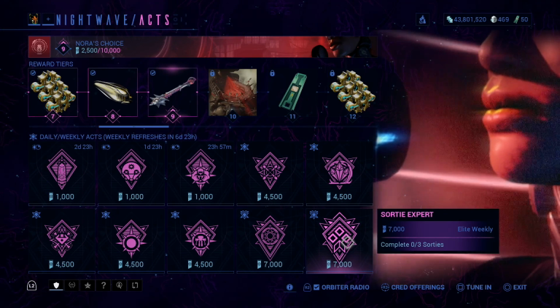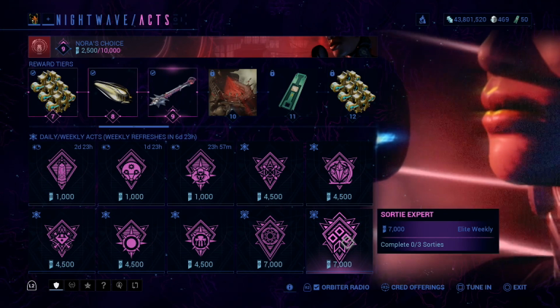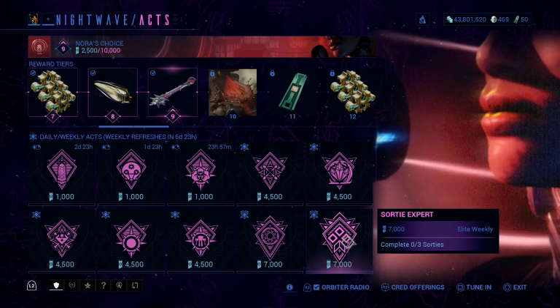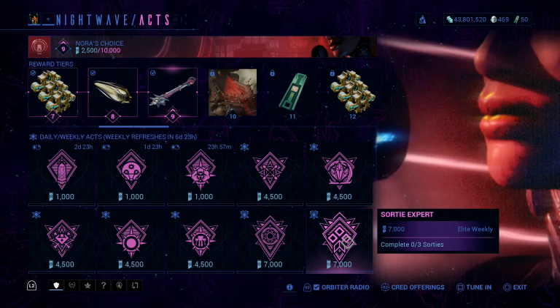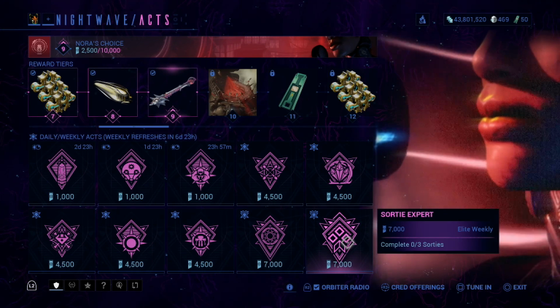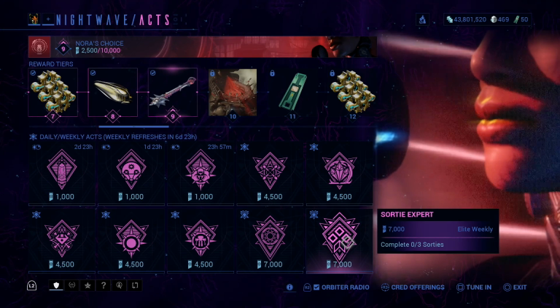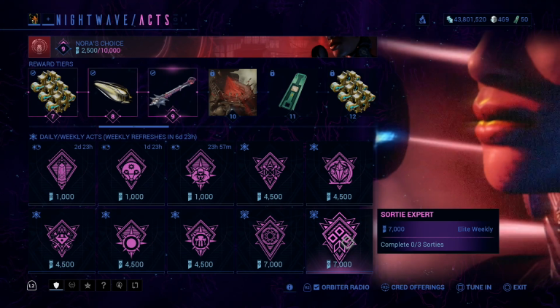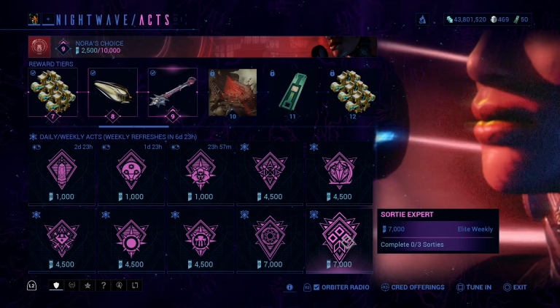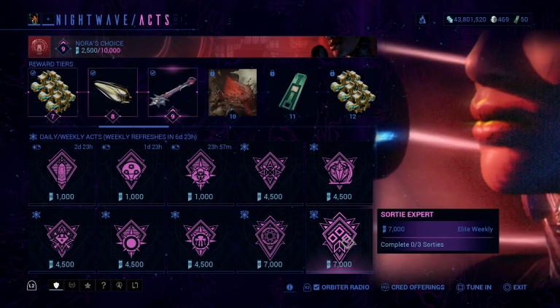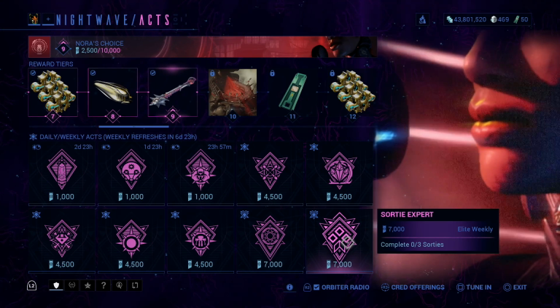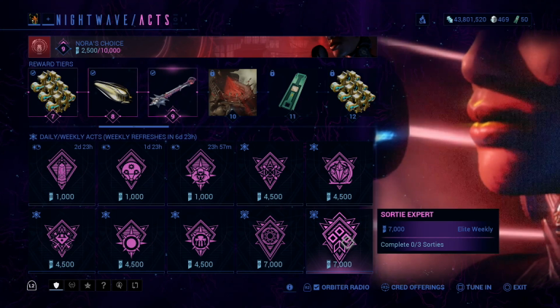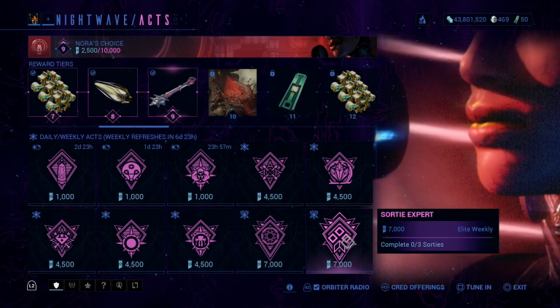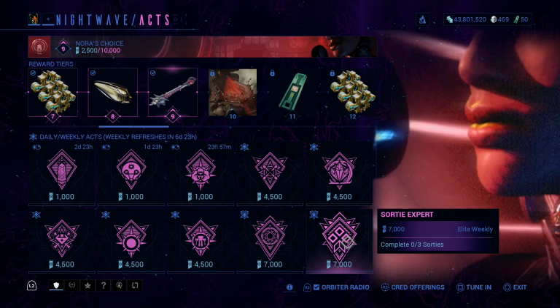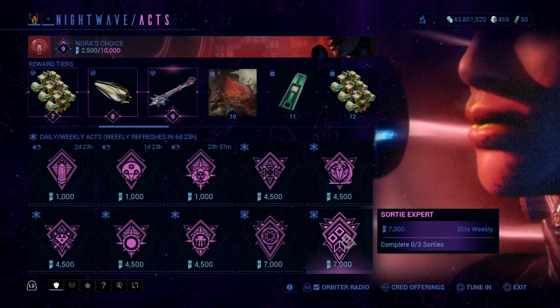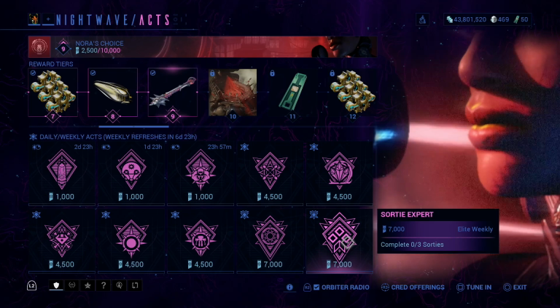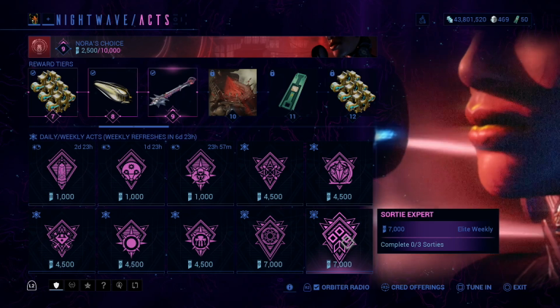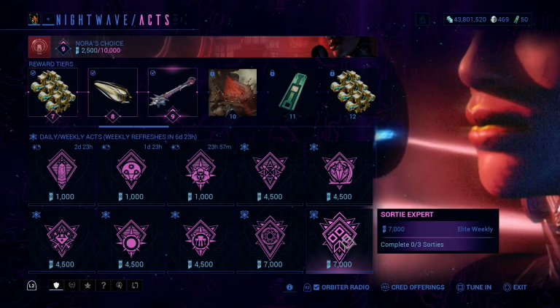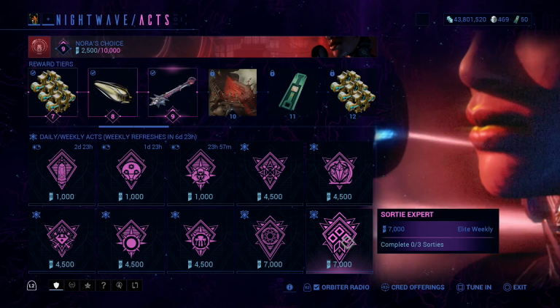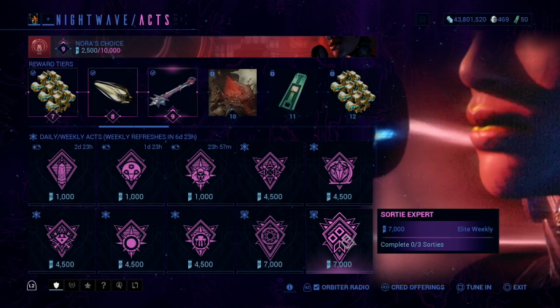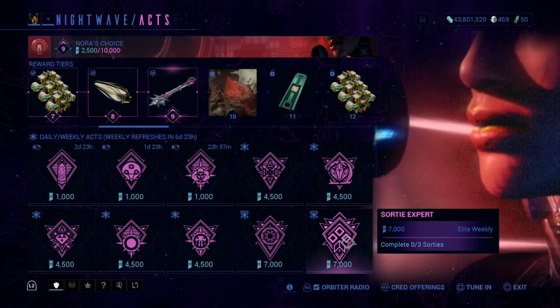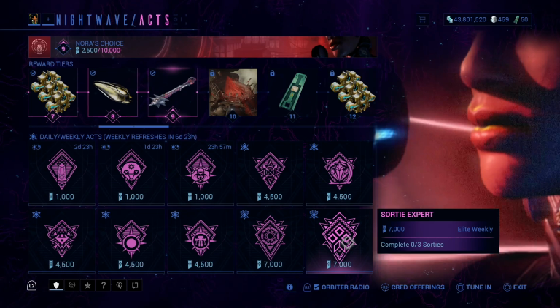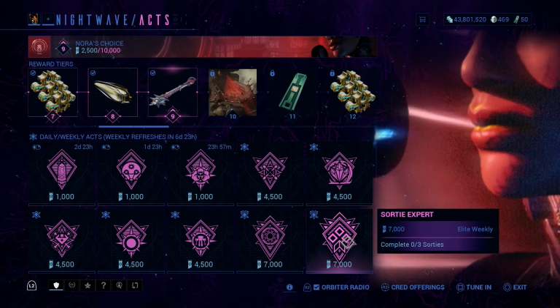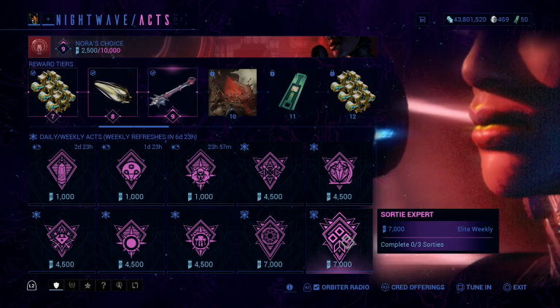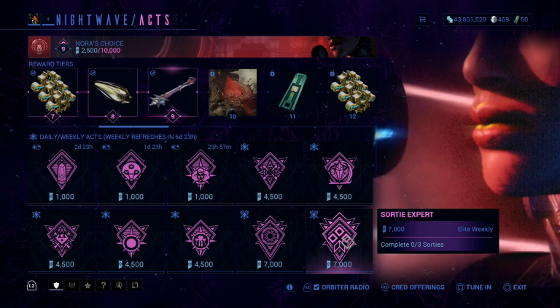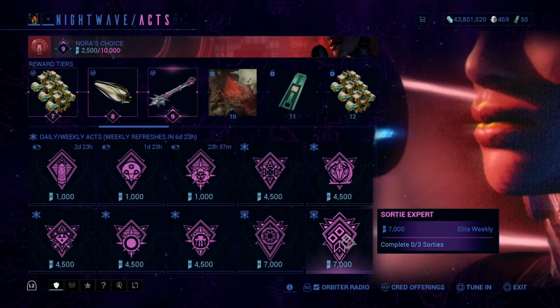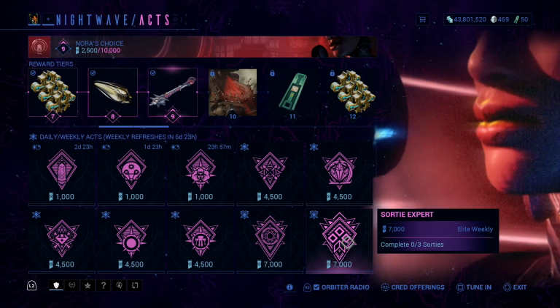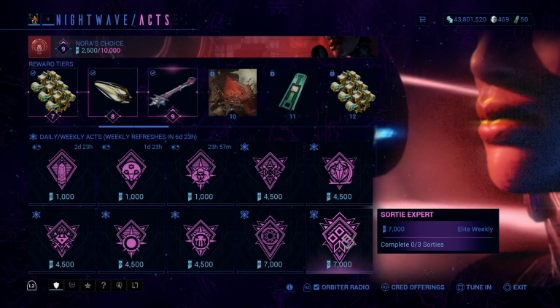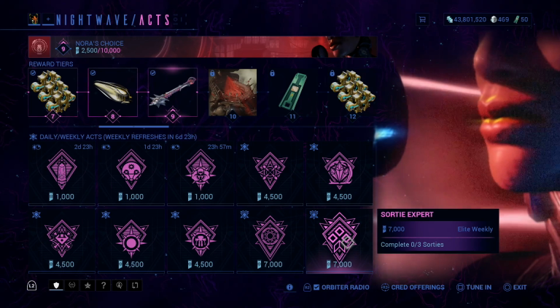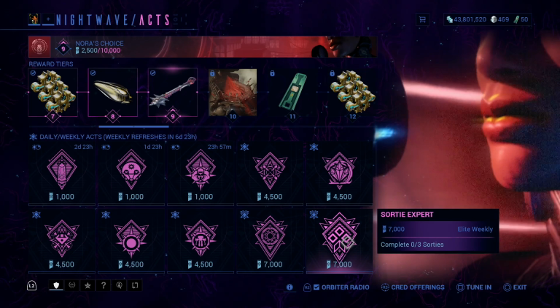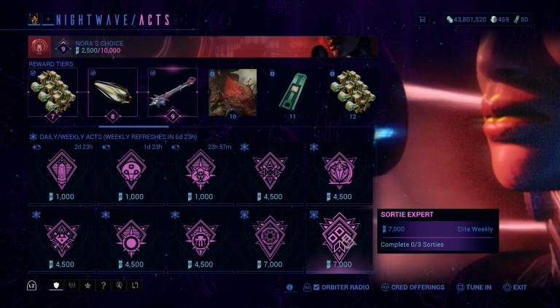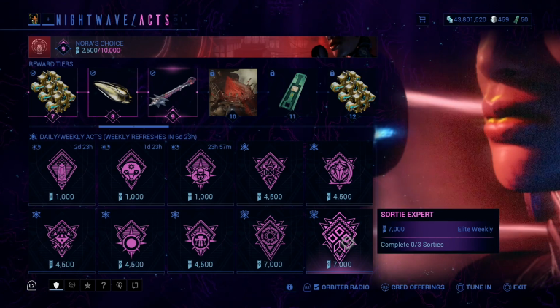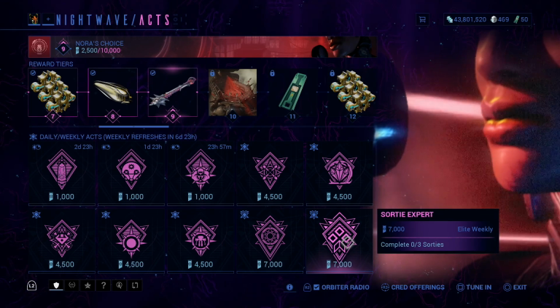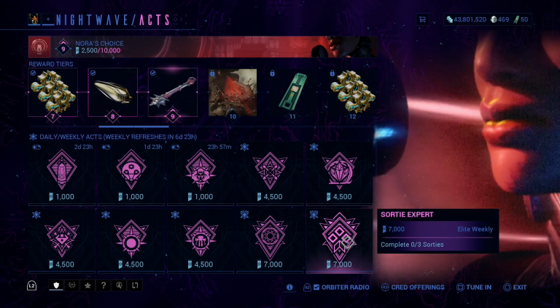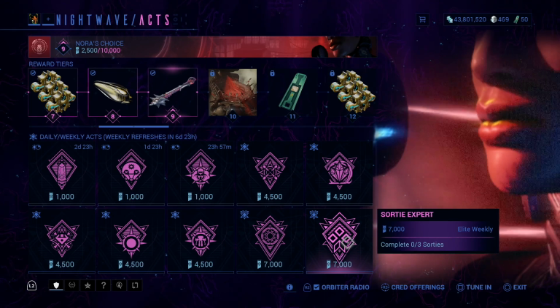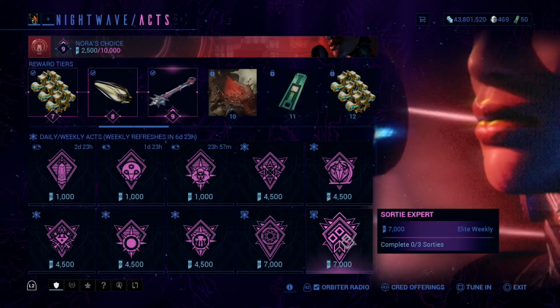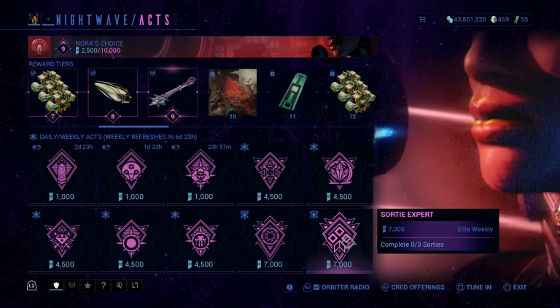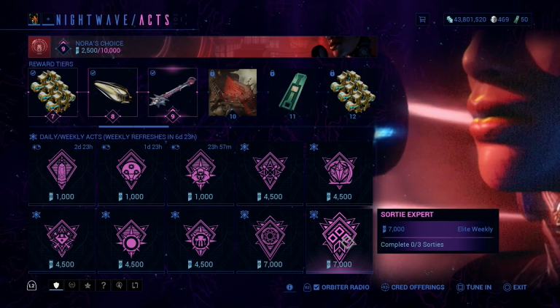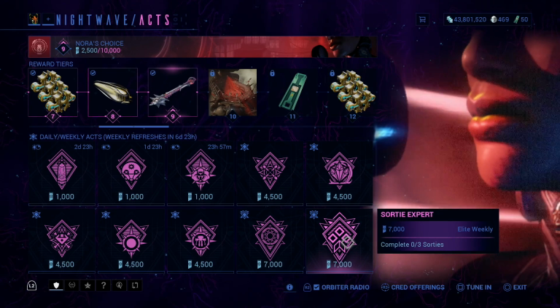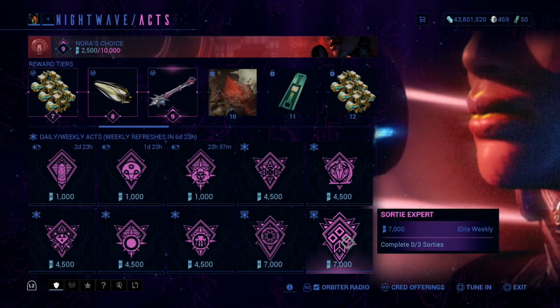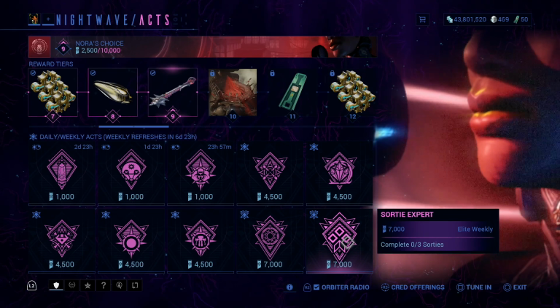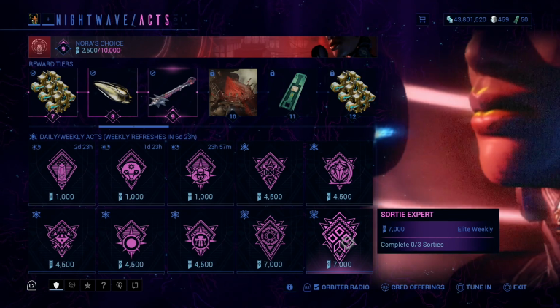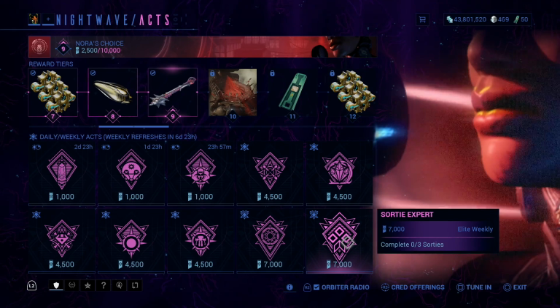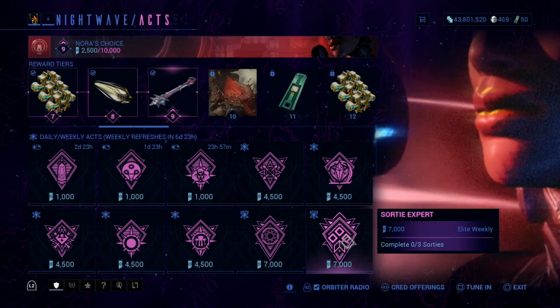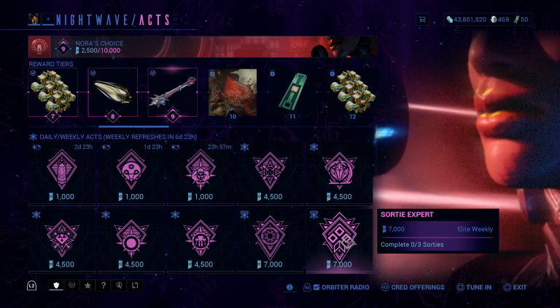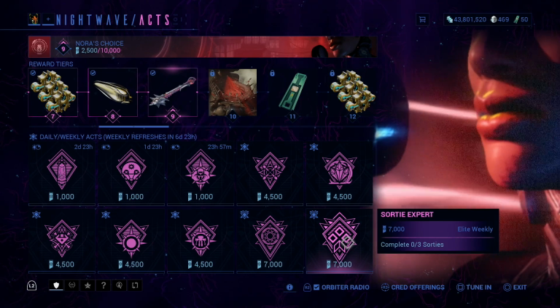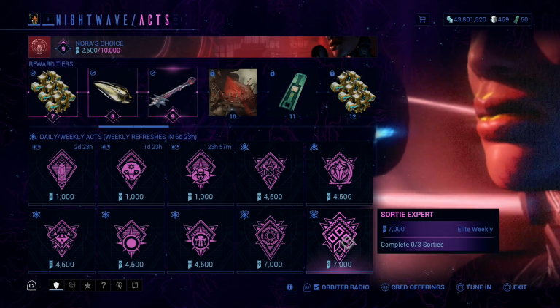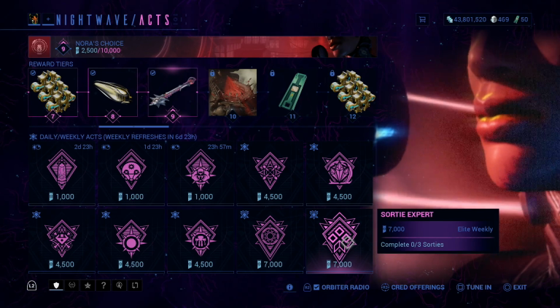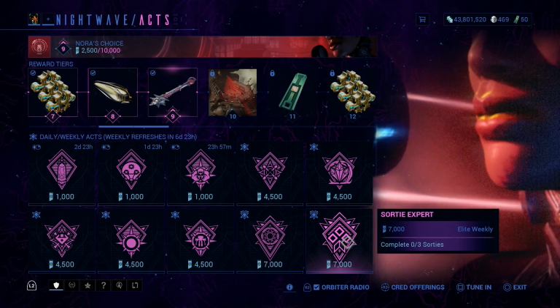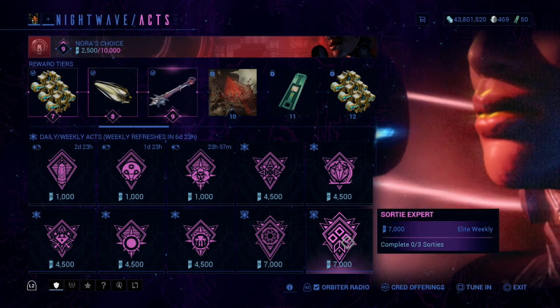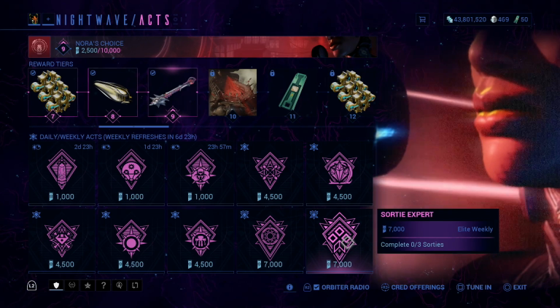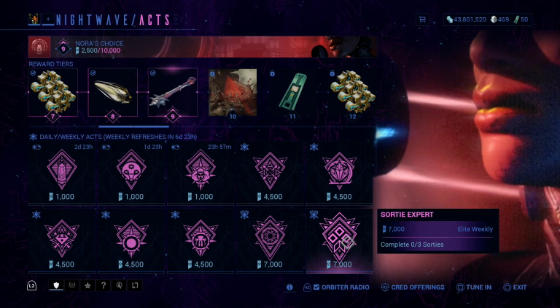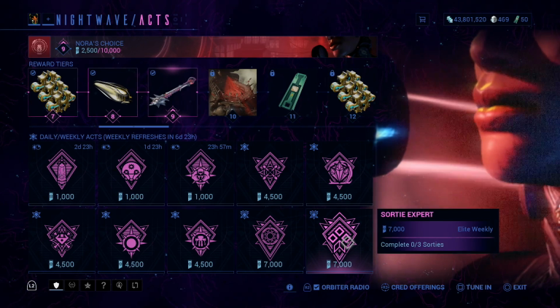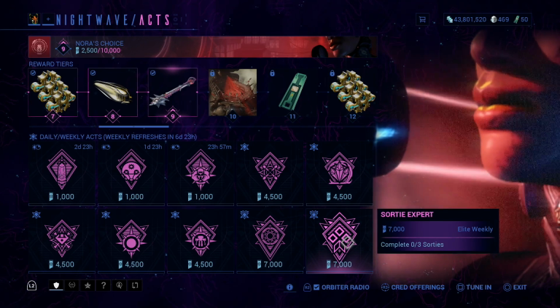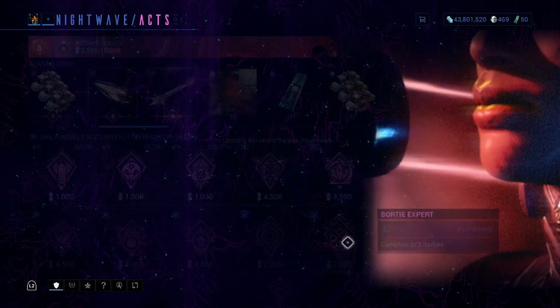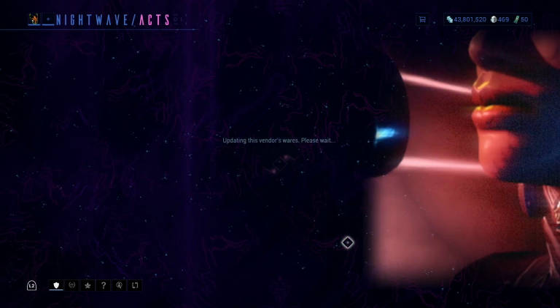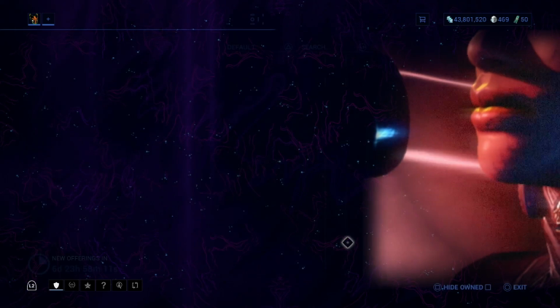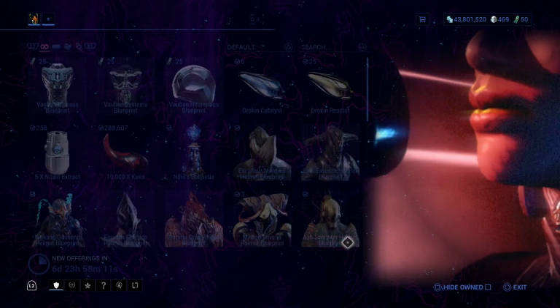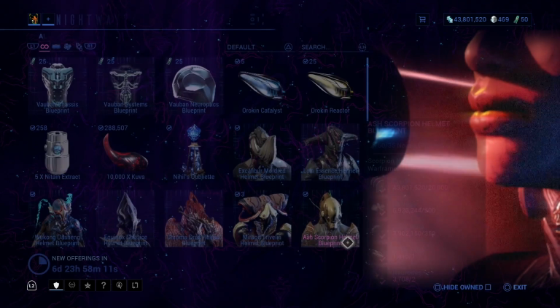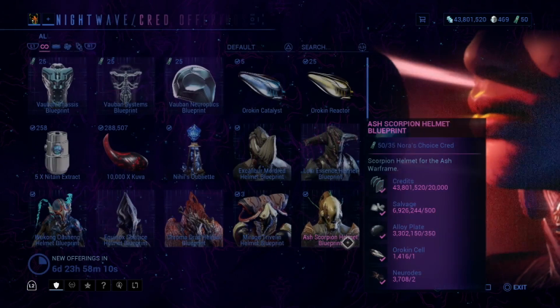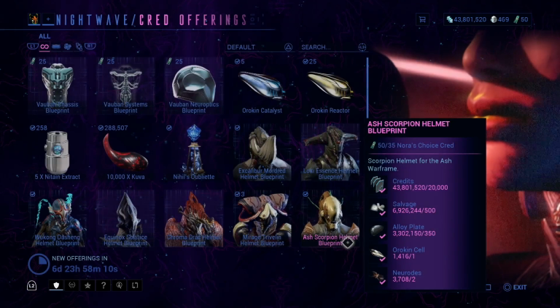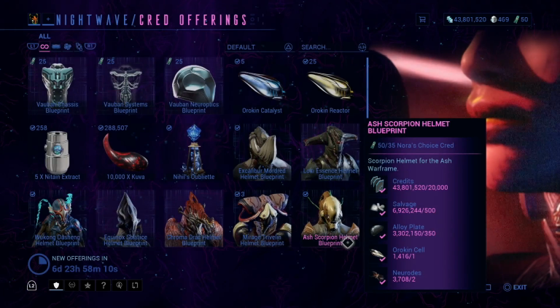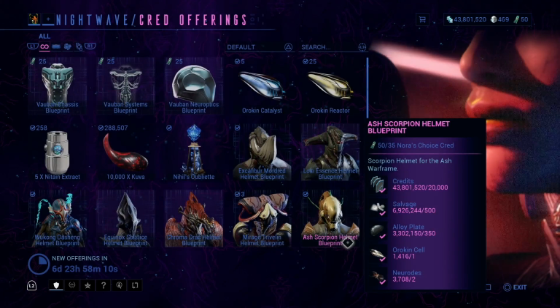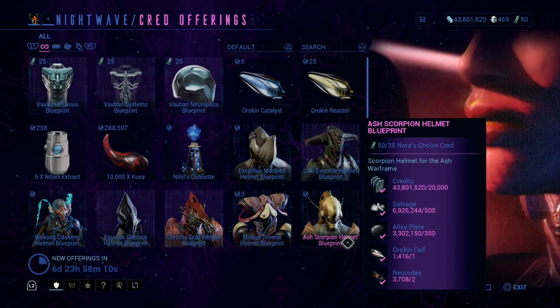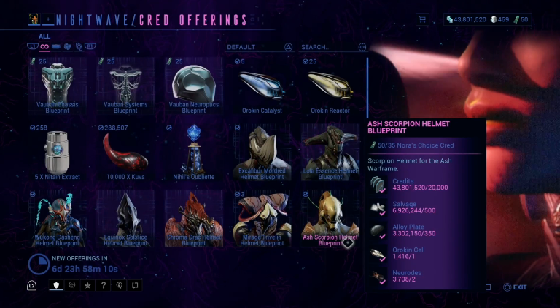What completing three sorties means is that missions 41, 42, and 43 count as one sortie when you complete all of those. And yeah, let's go into the credit offers.